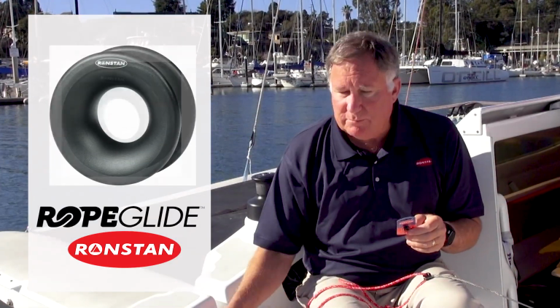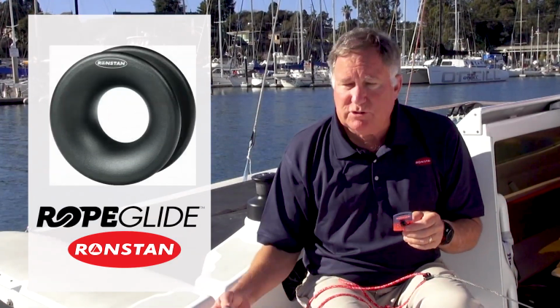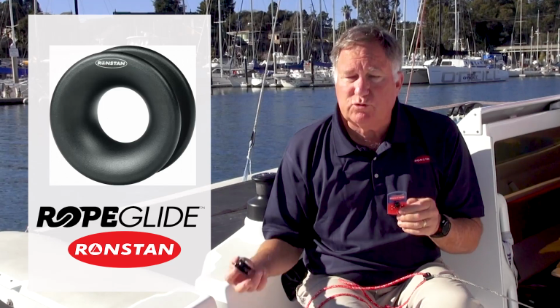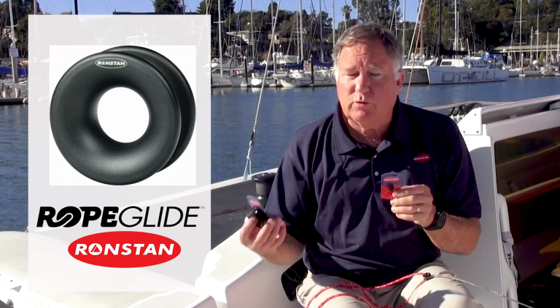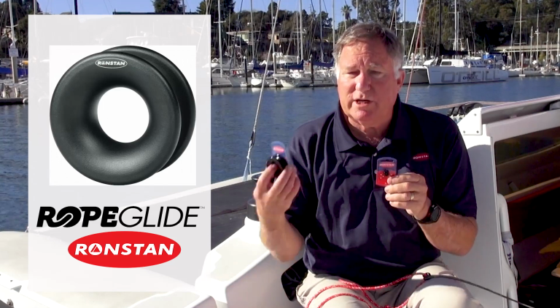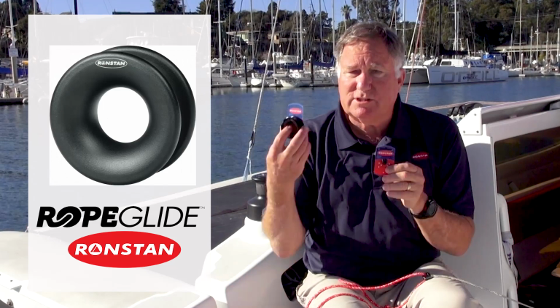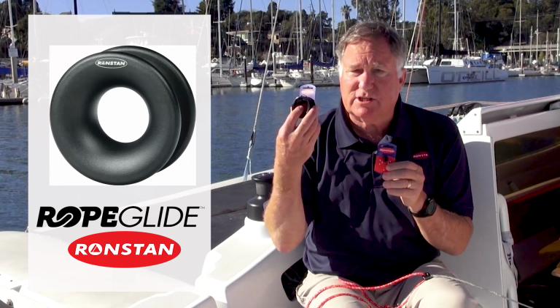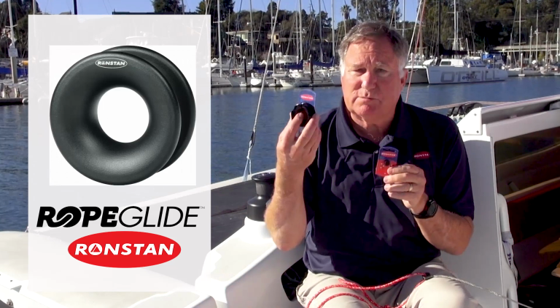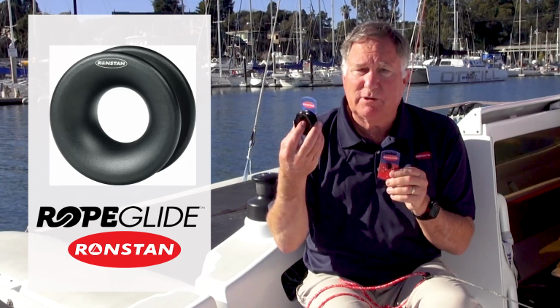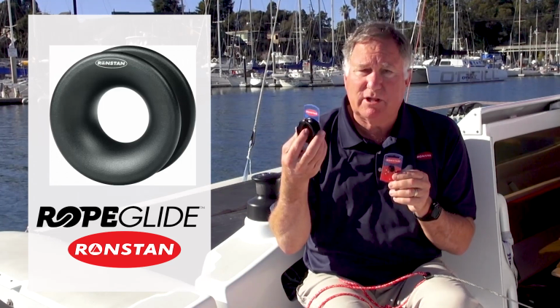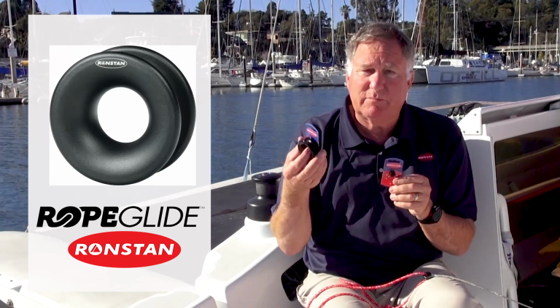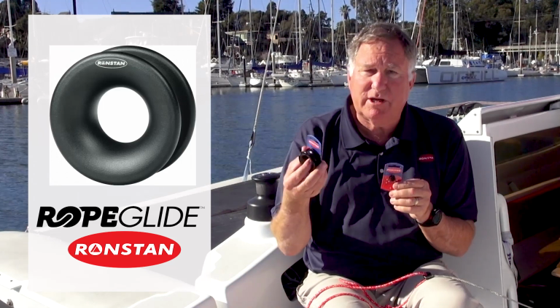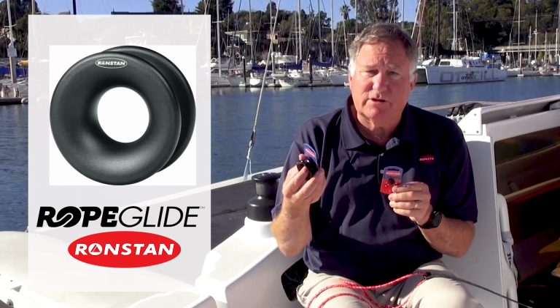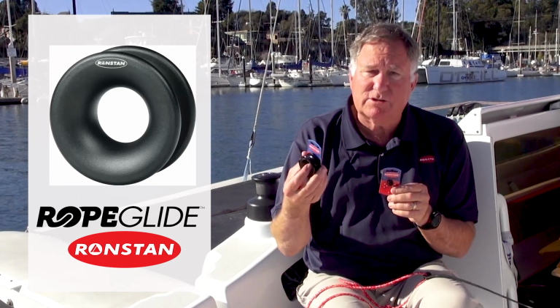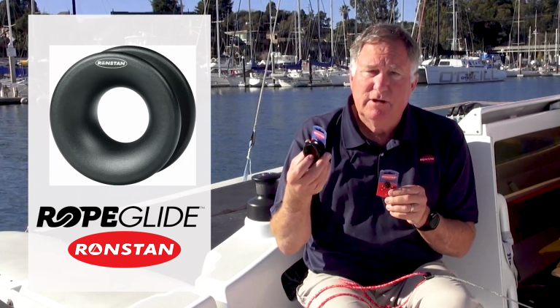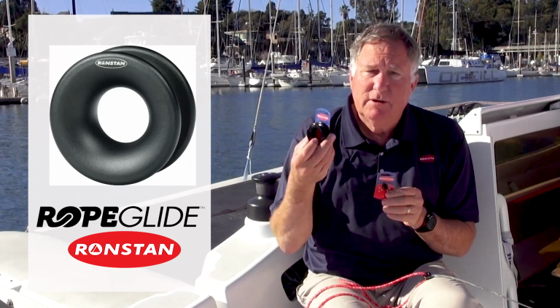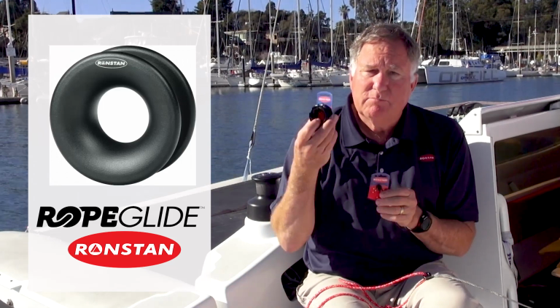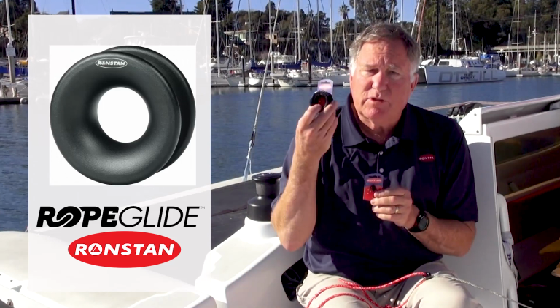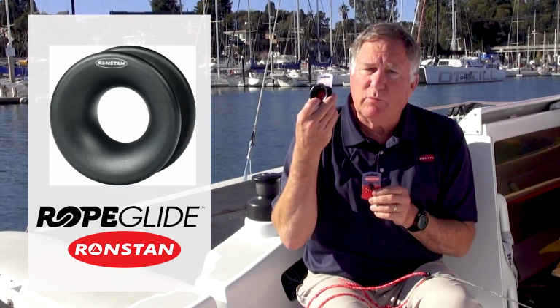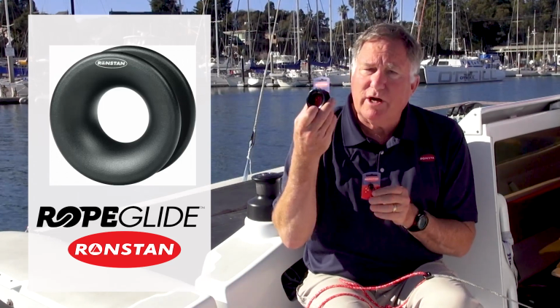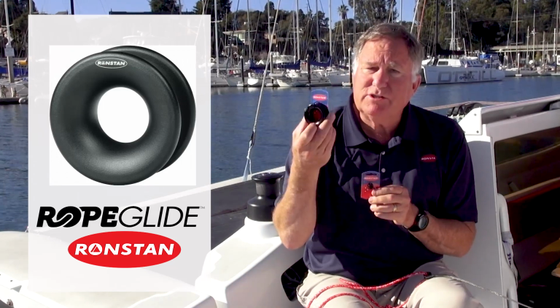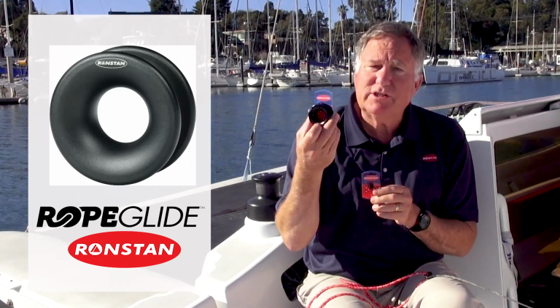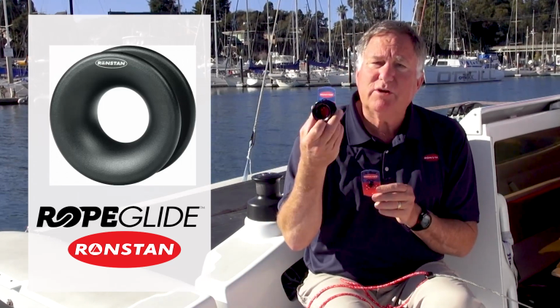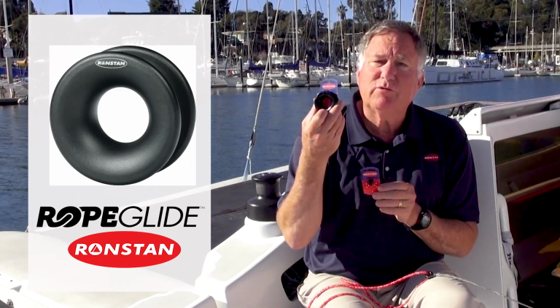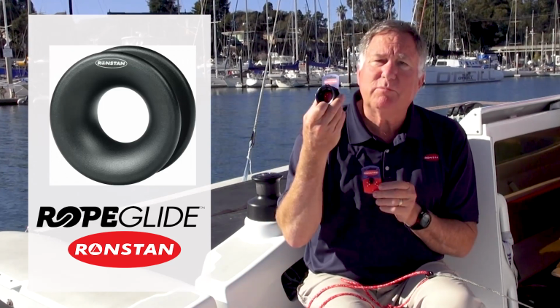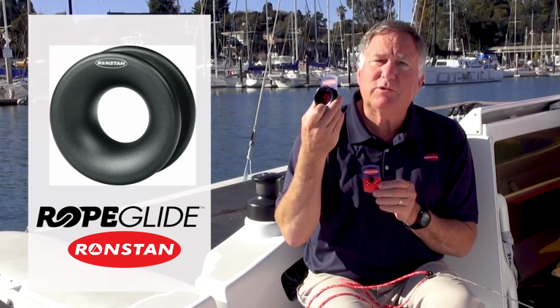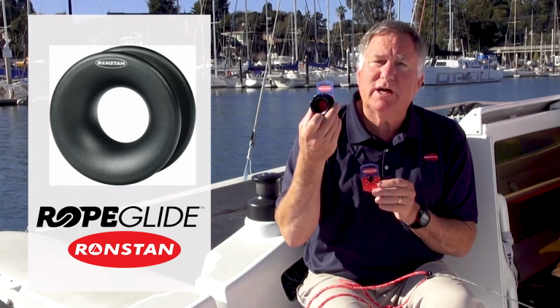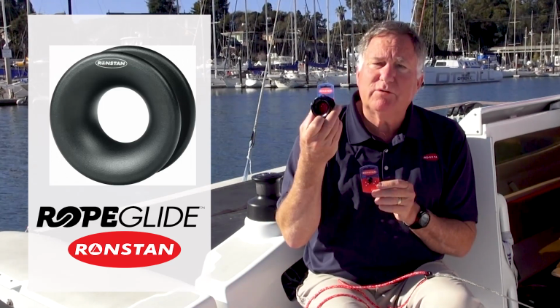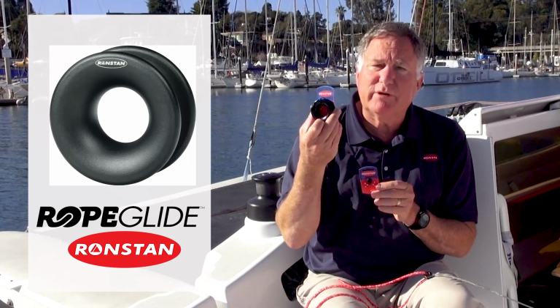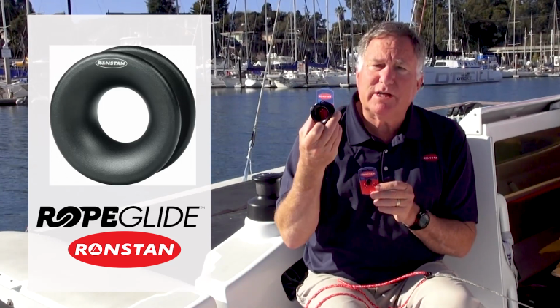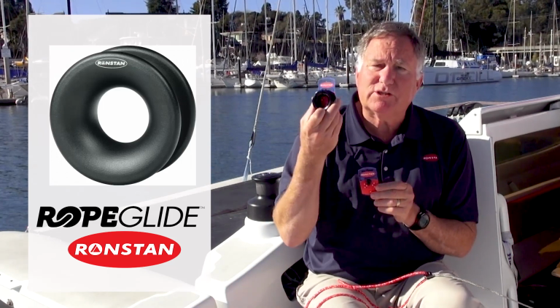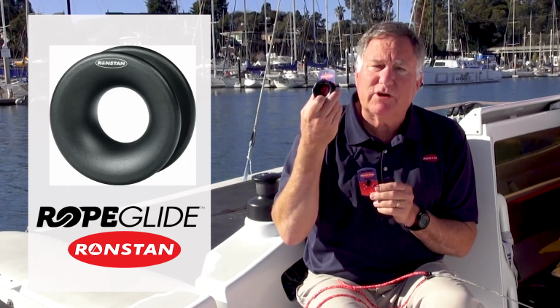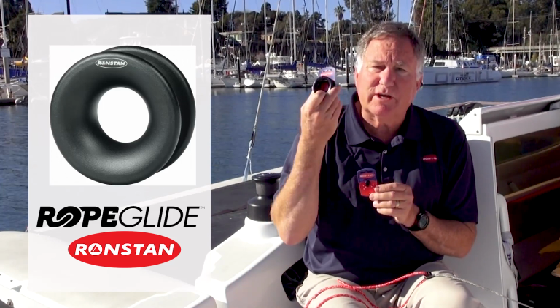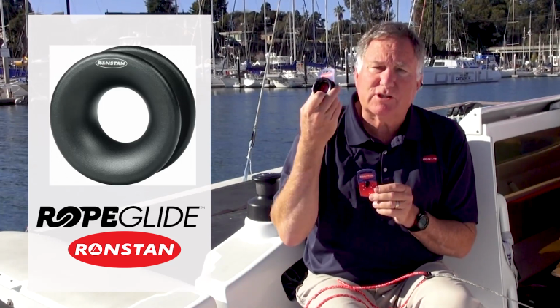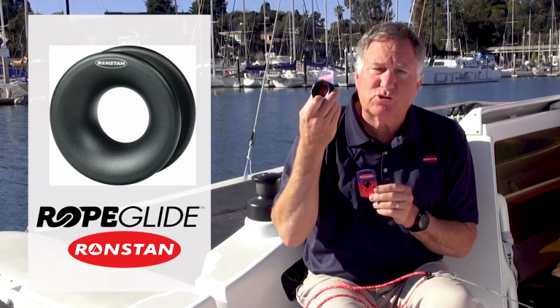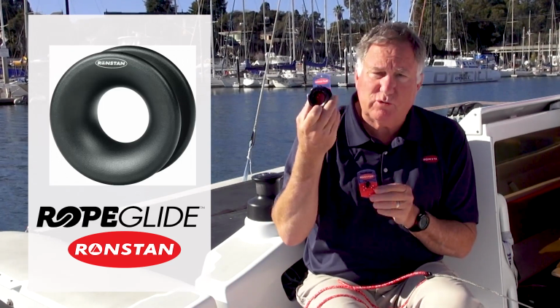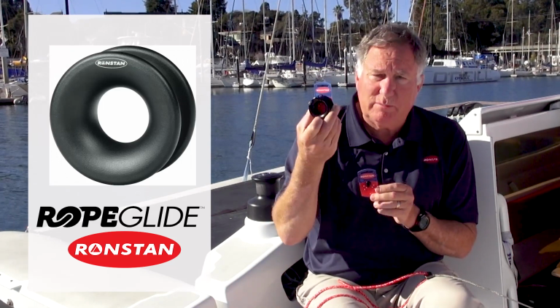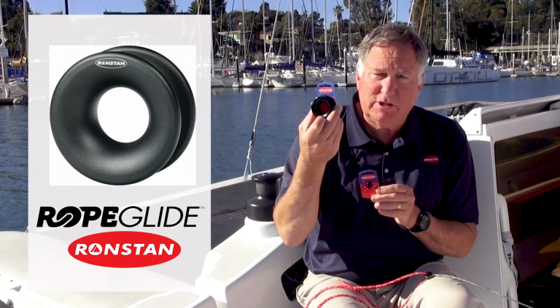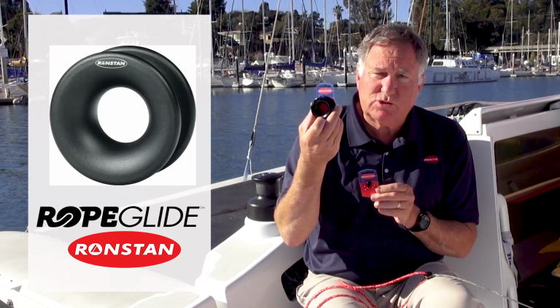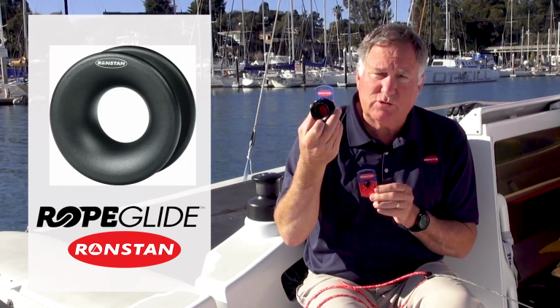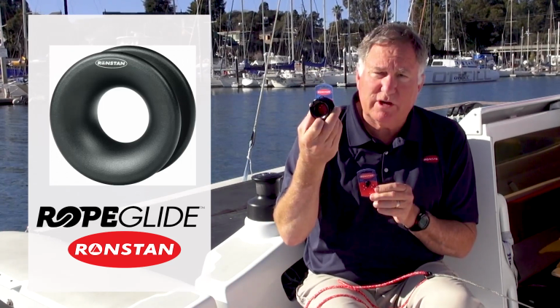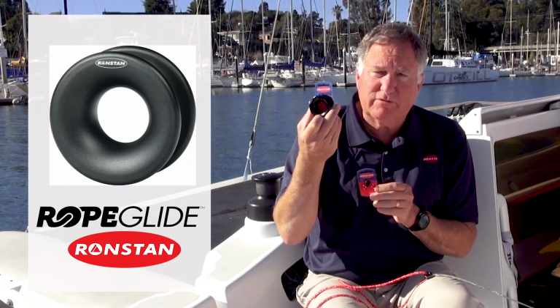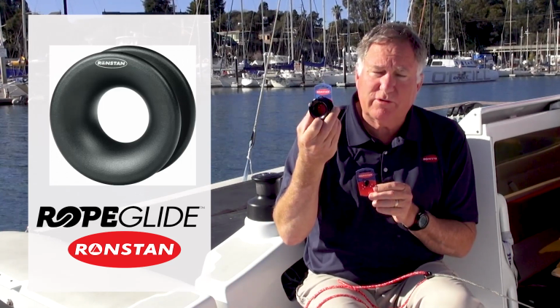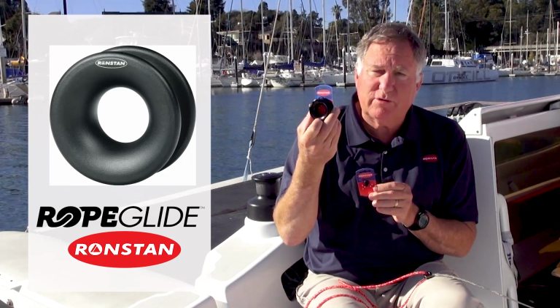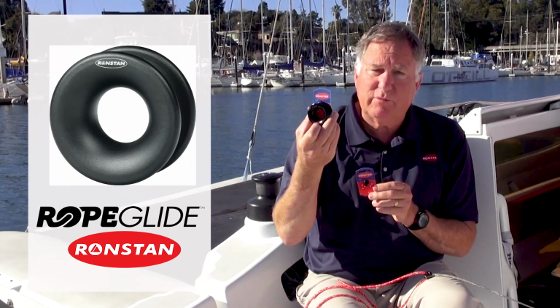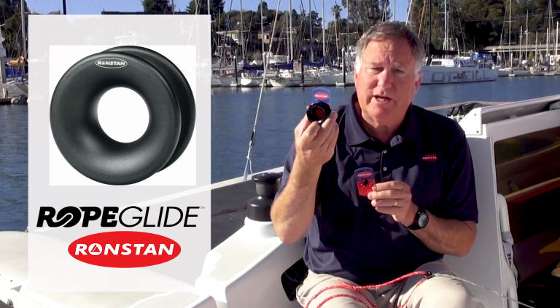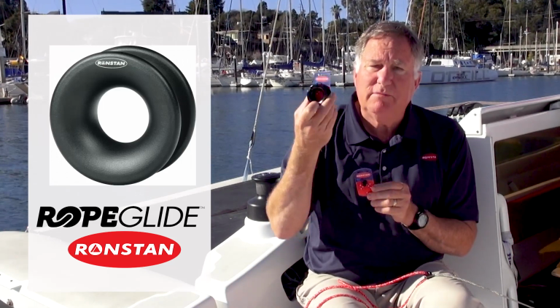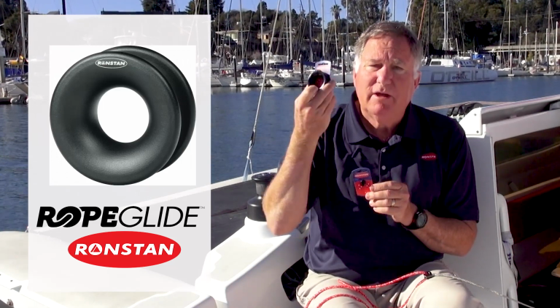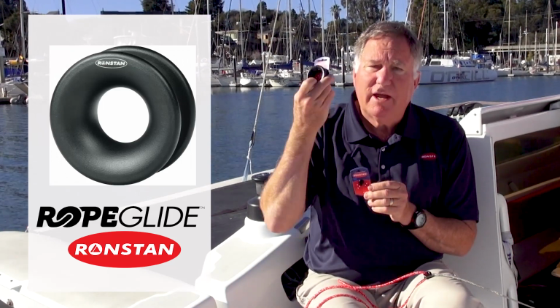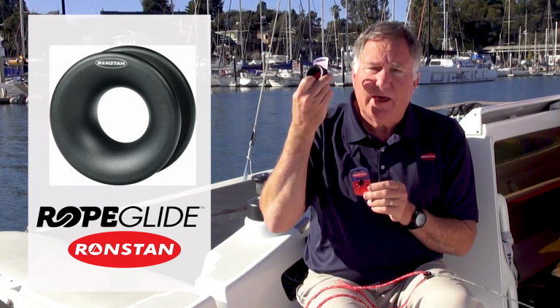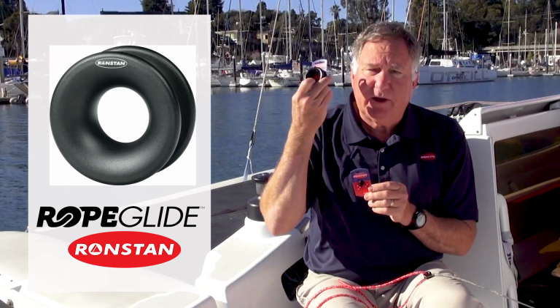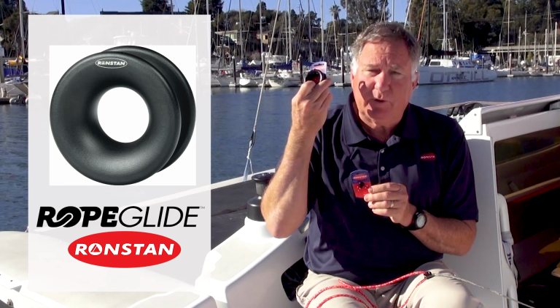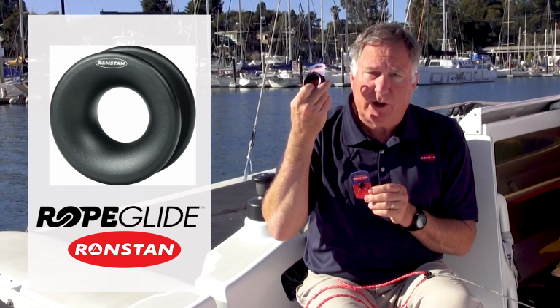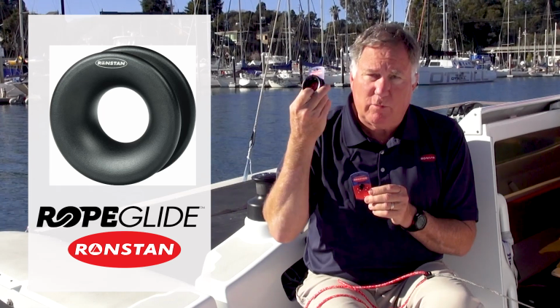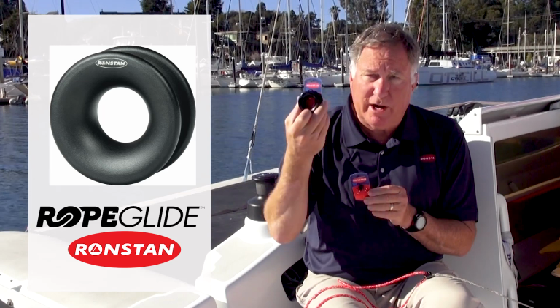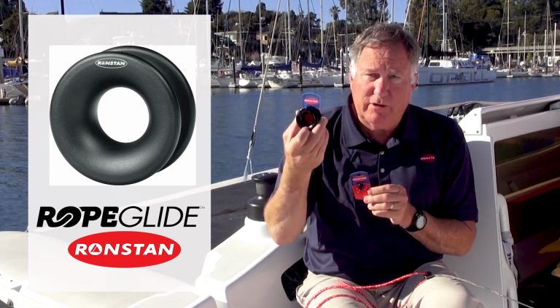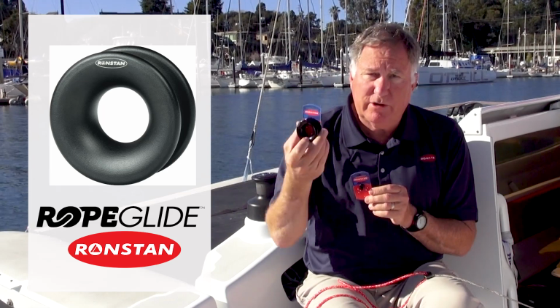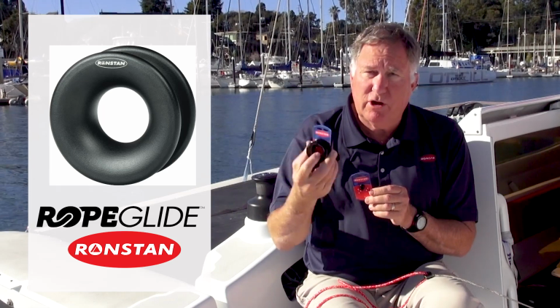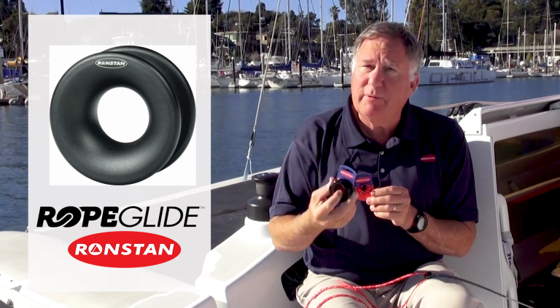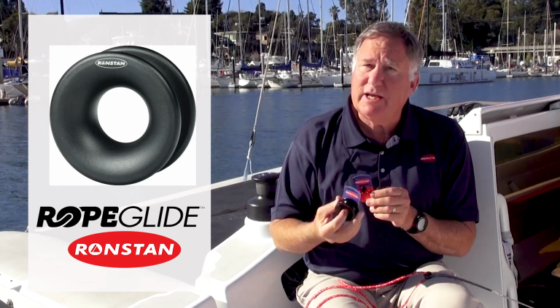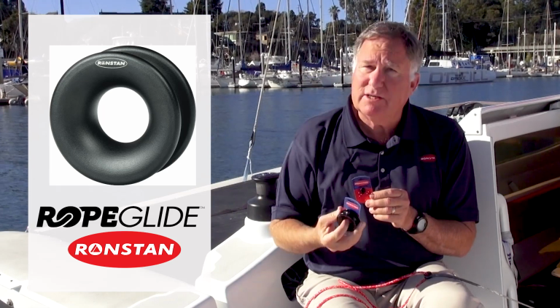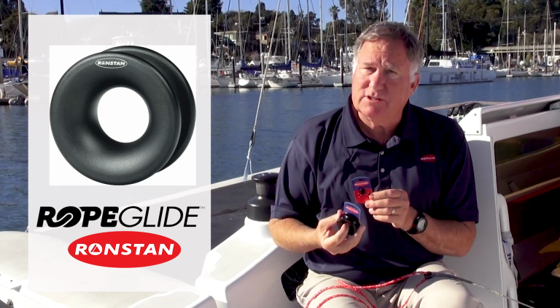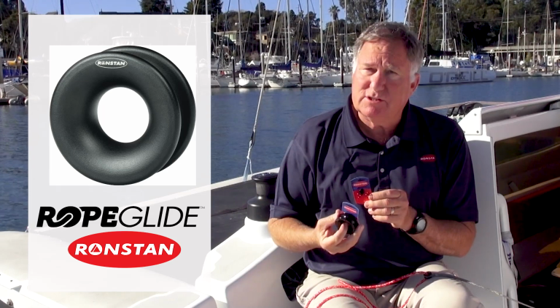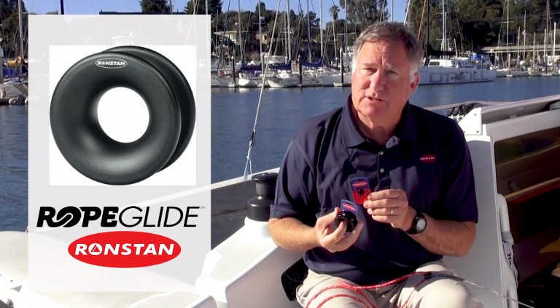These are available with internal diameters from 5 millimeters all the way up to 26 millimeters. The Ronstan rope glide rings are extremely strong for their weight and they require no maintenance.